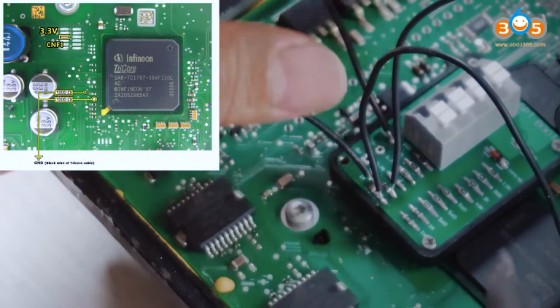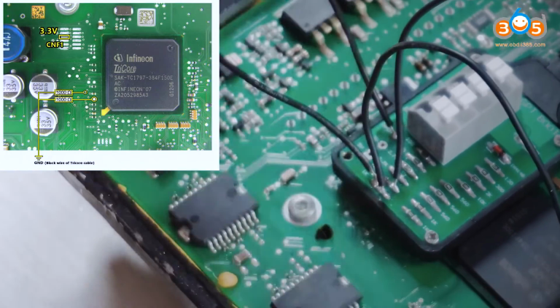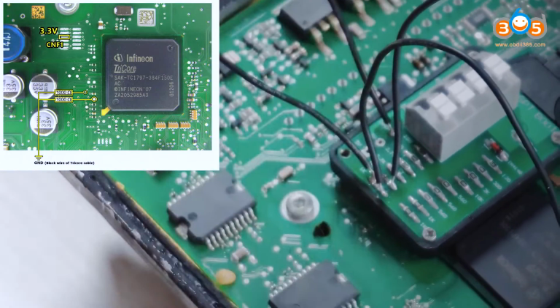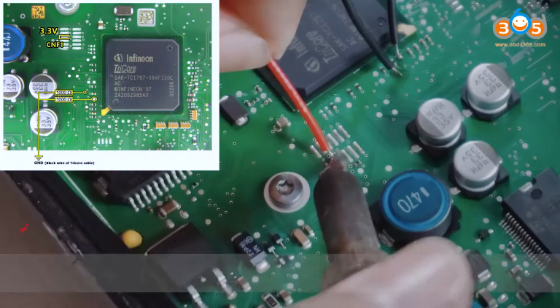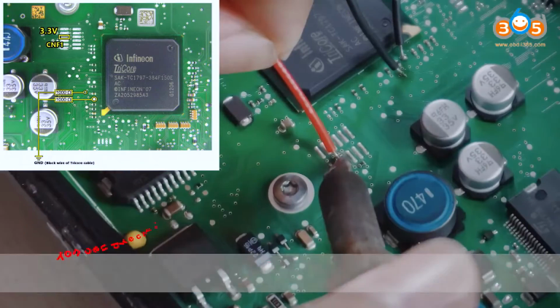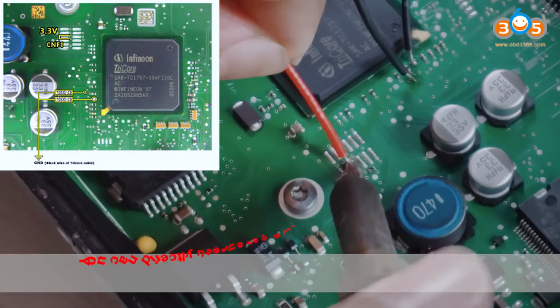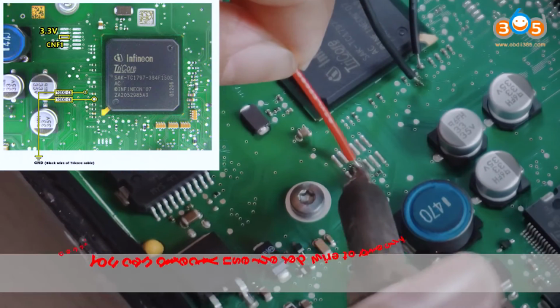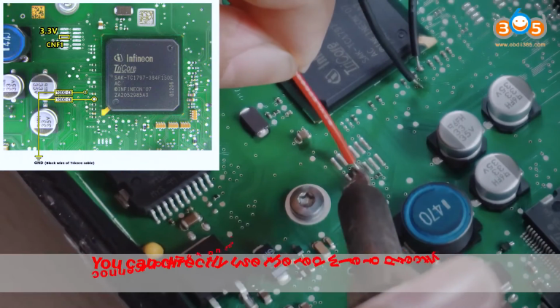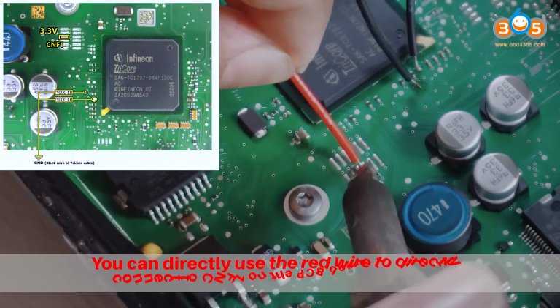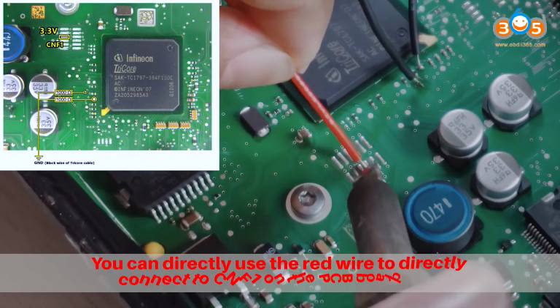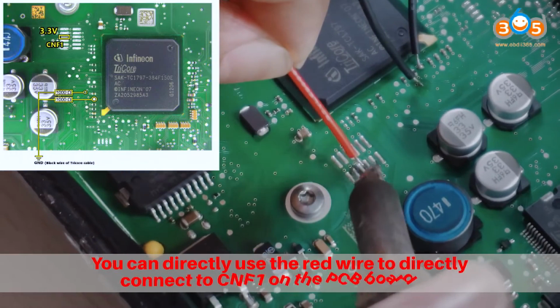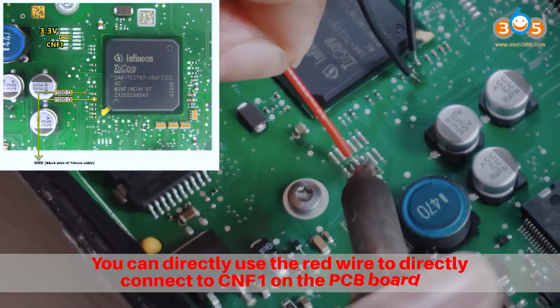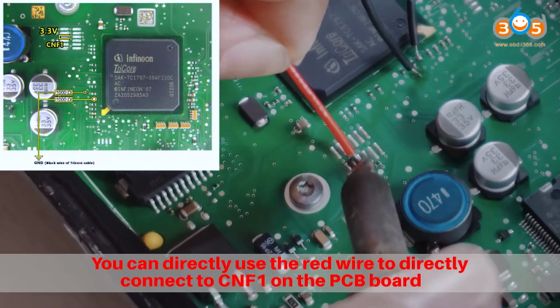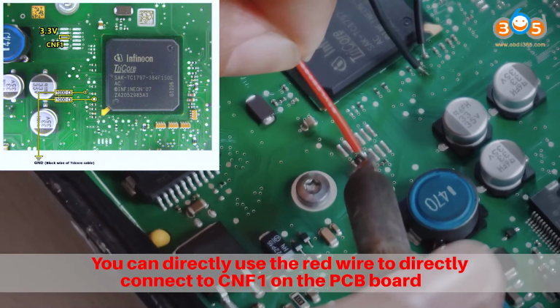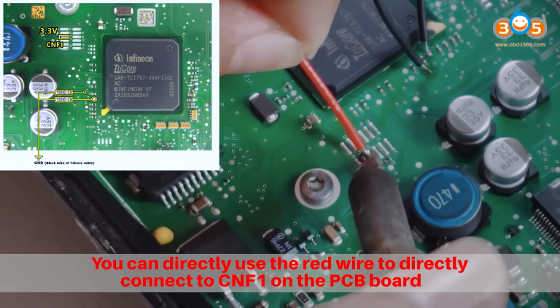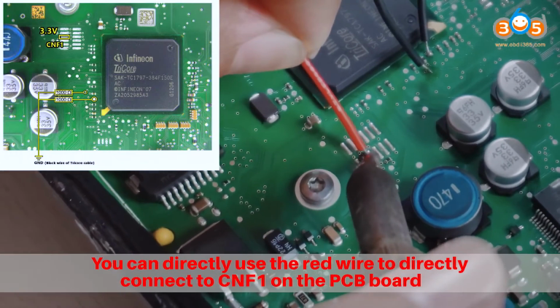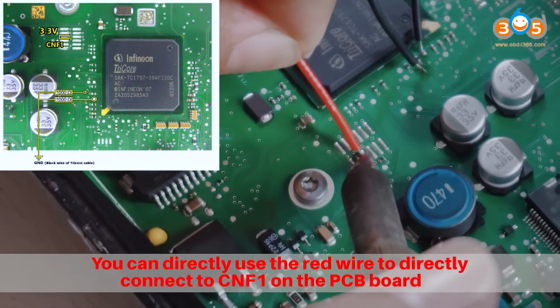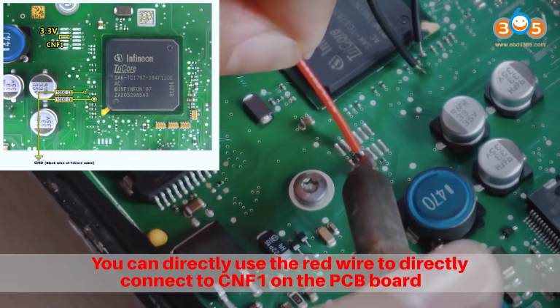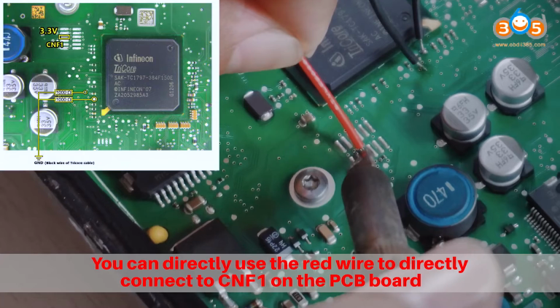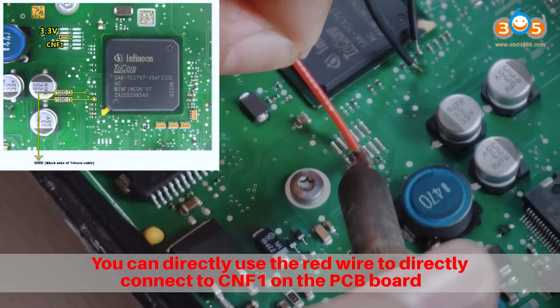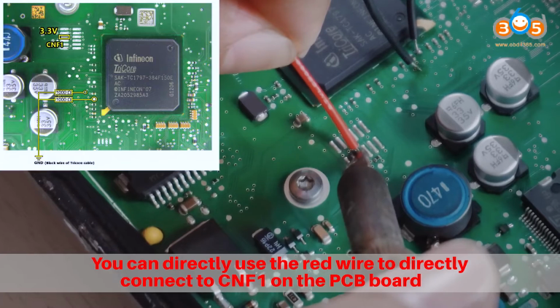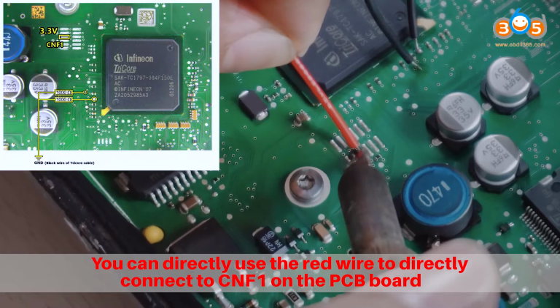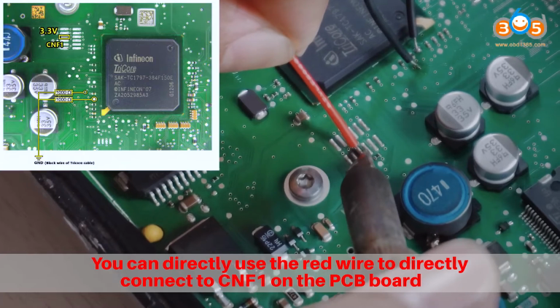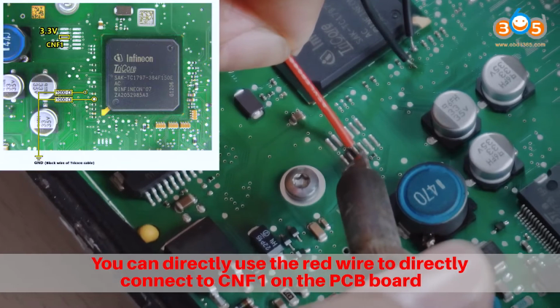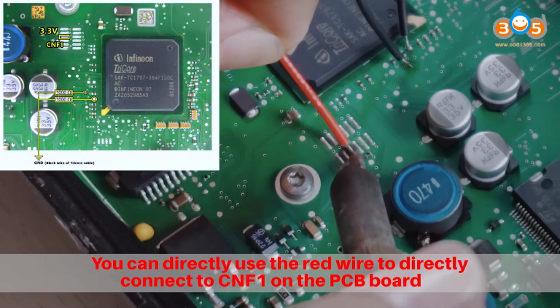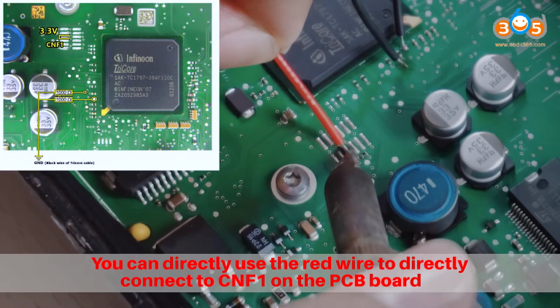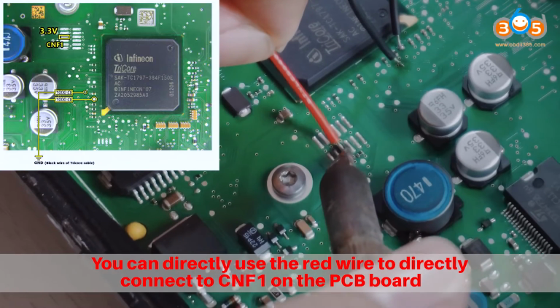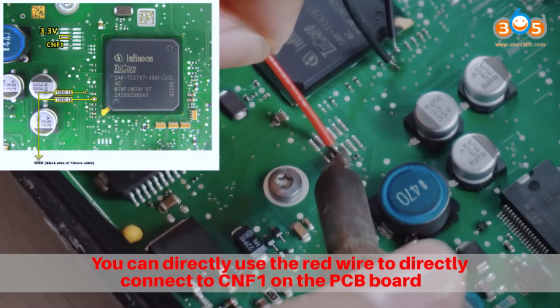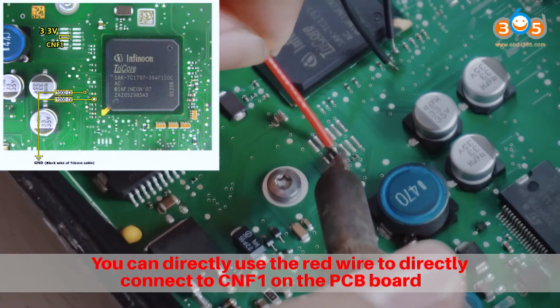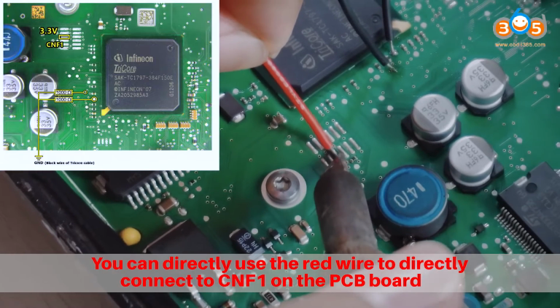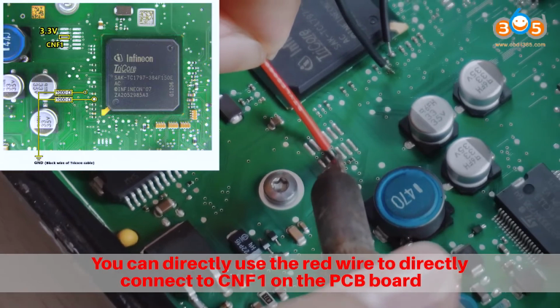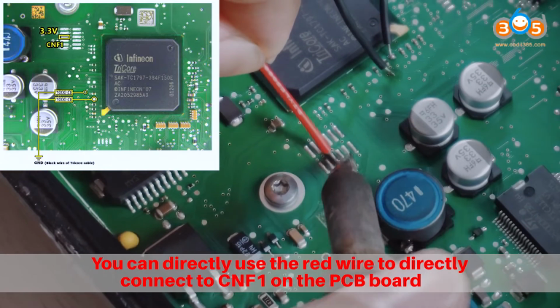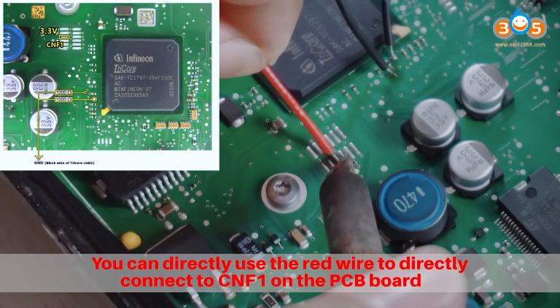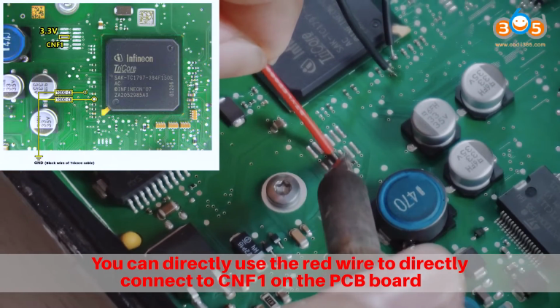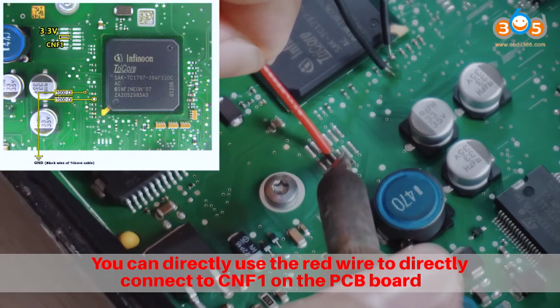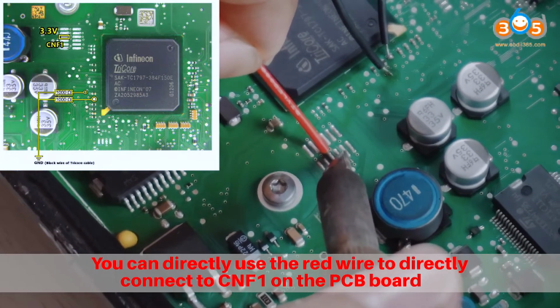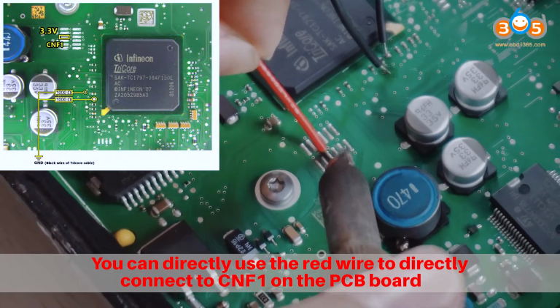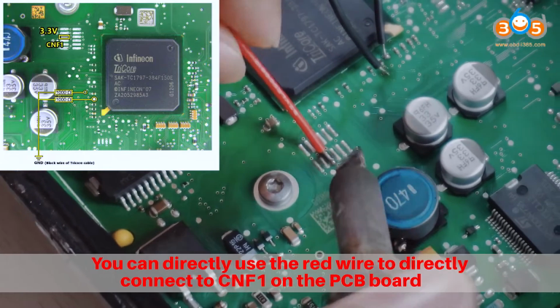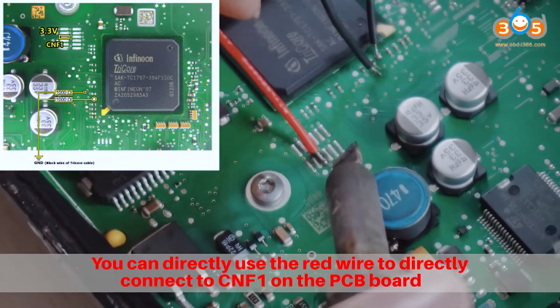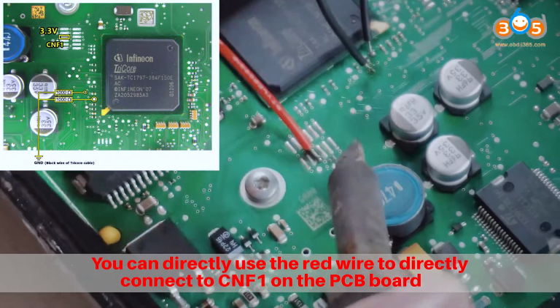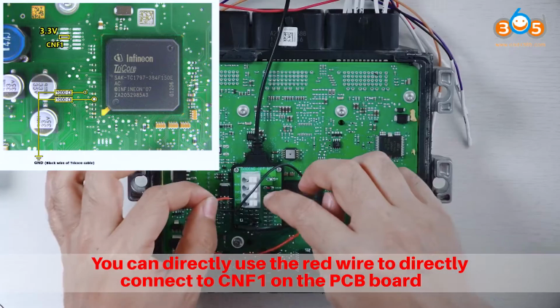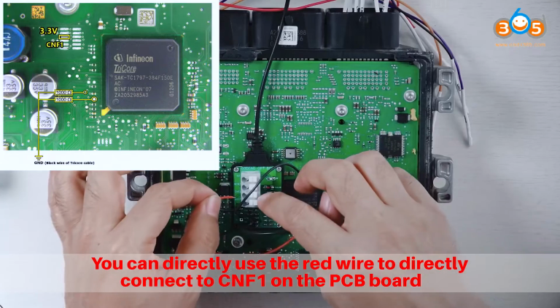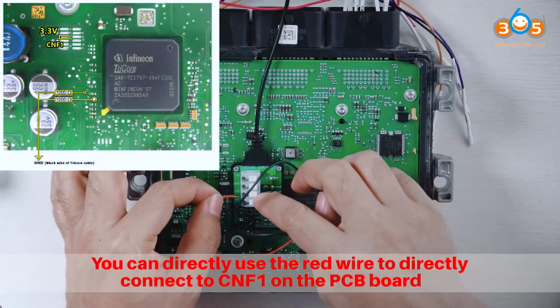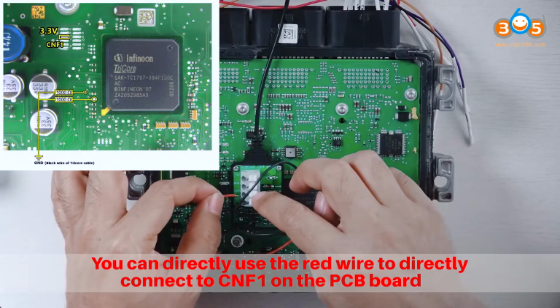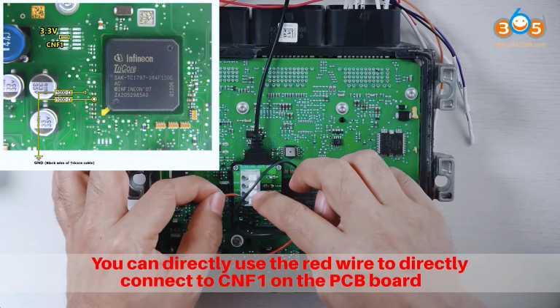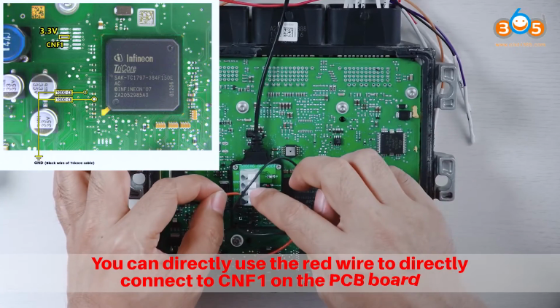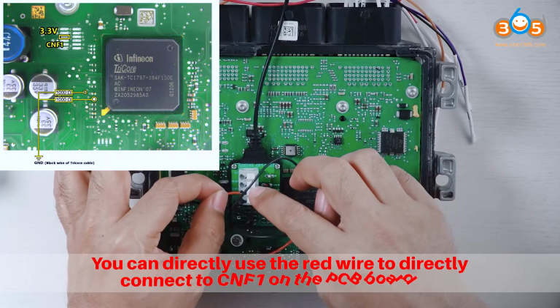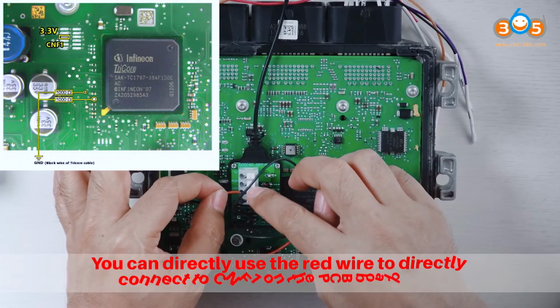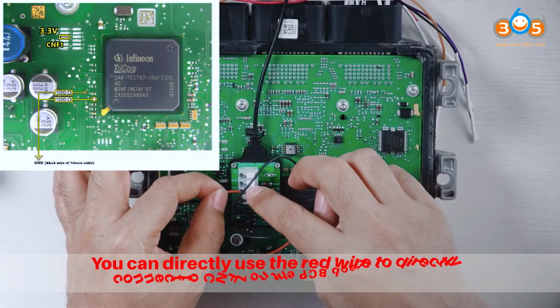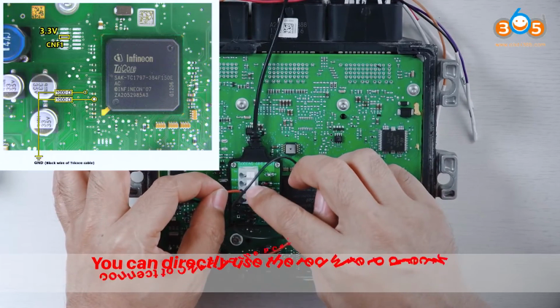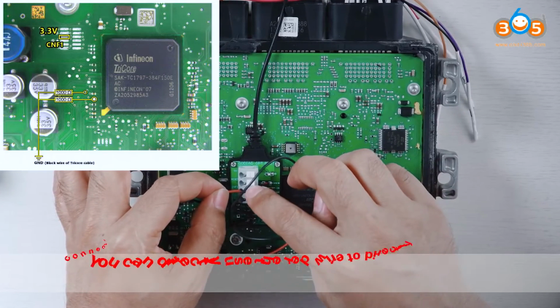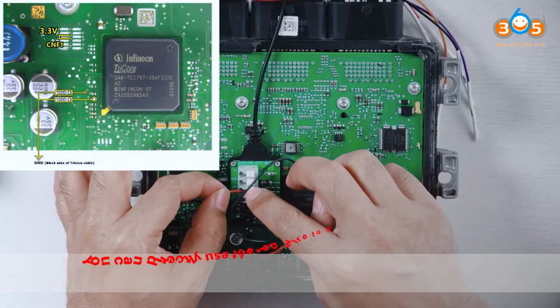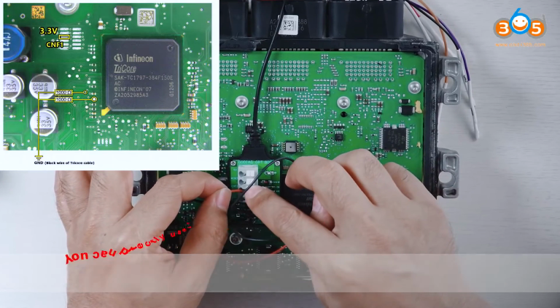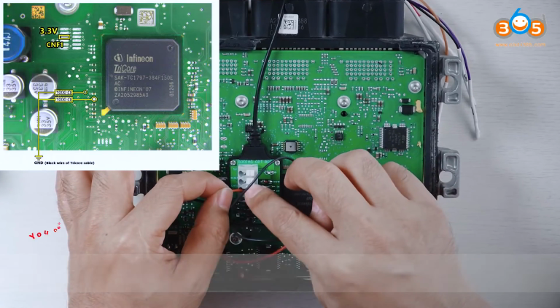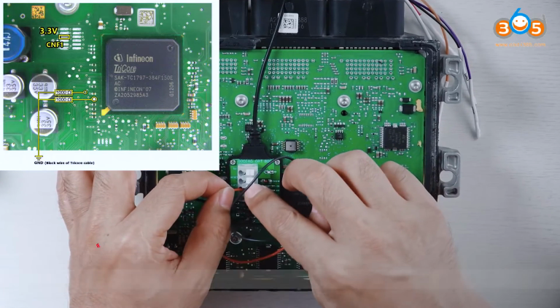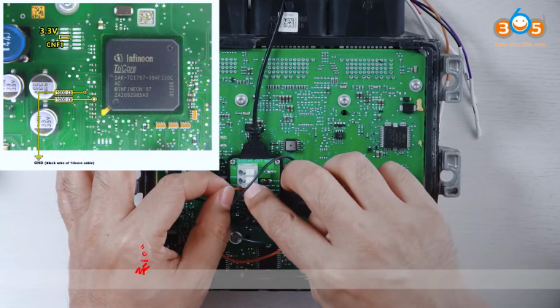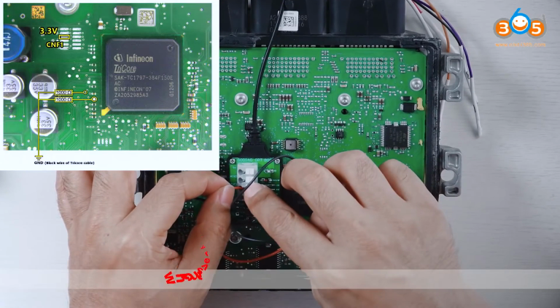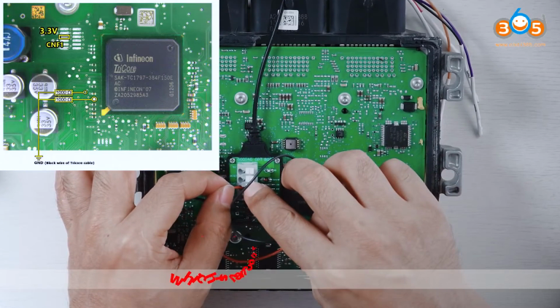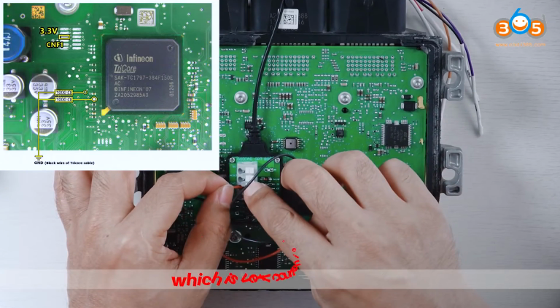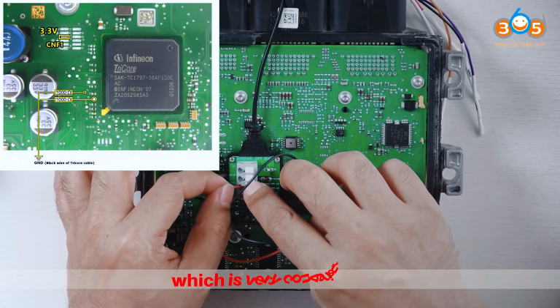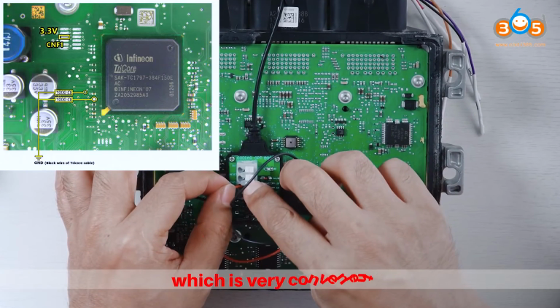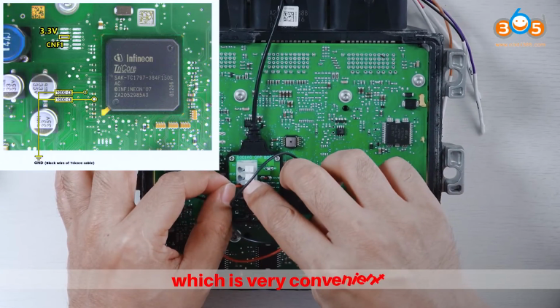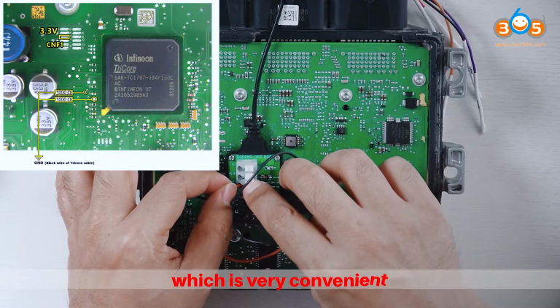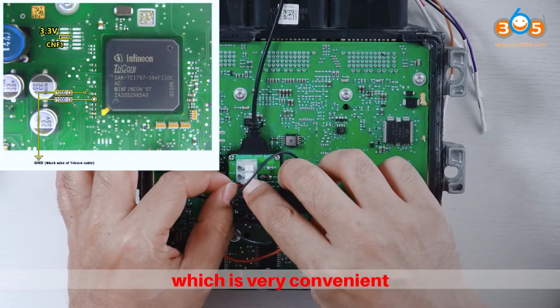You can directly use the red wire to connect to CNF1 on the PCB board, which is very convenient.